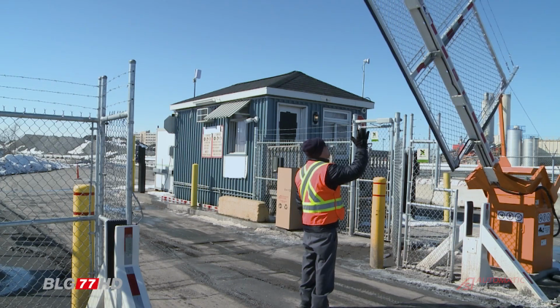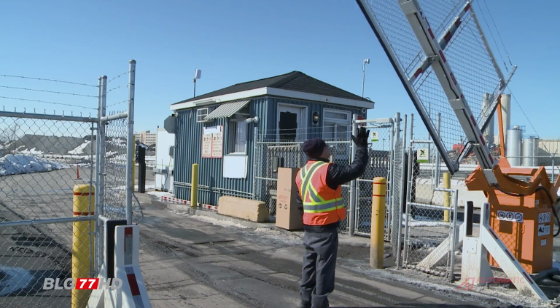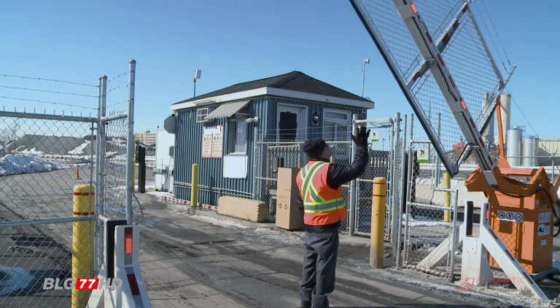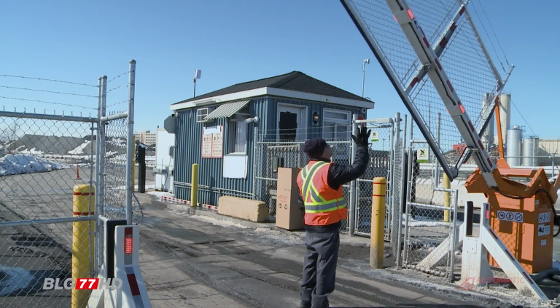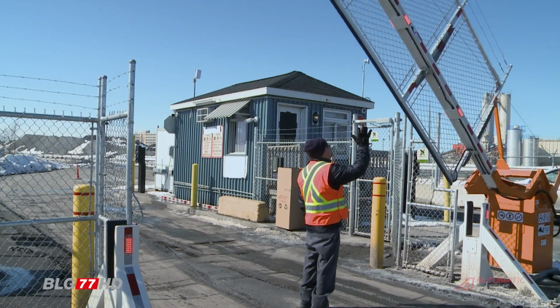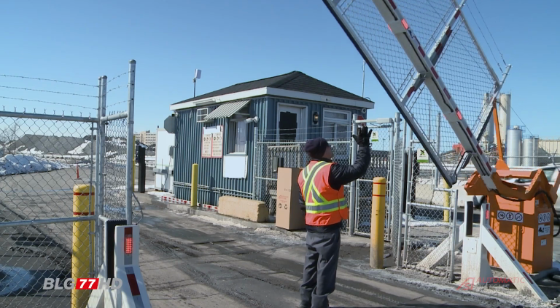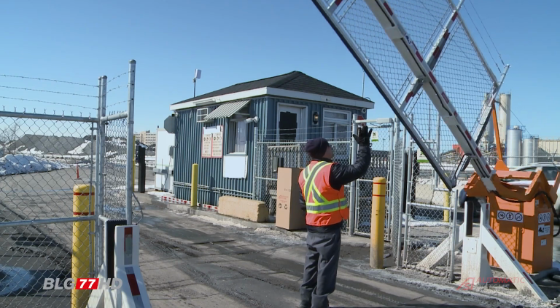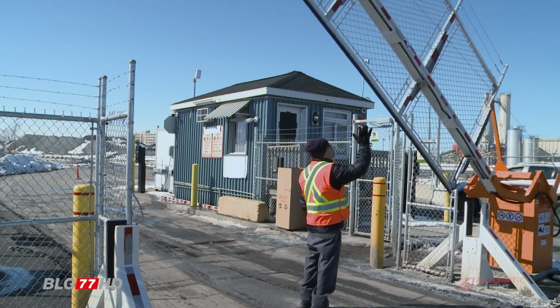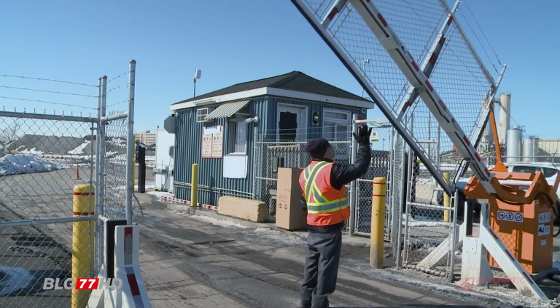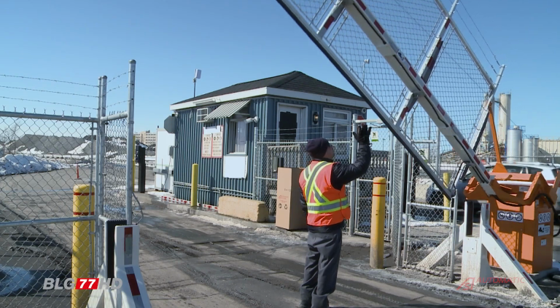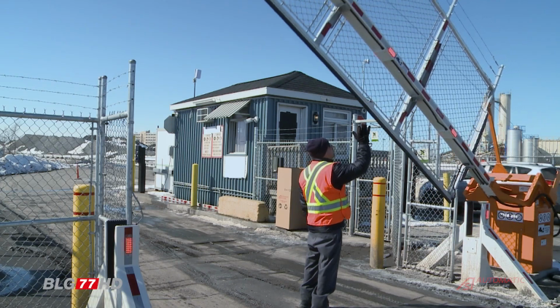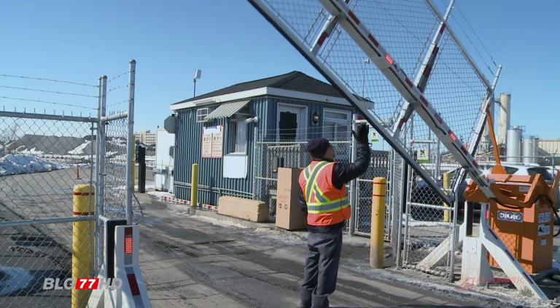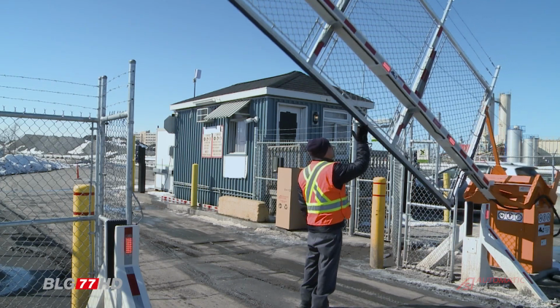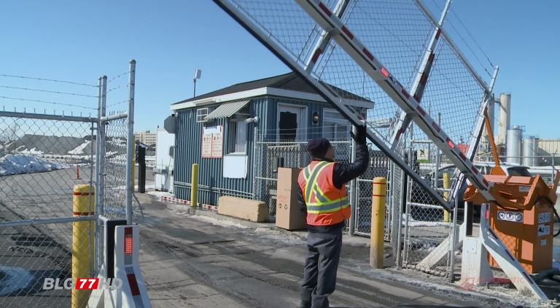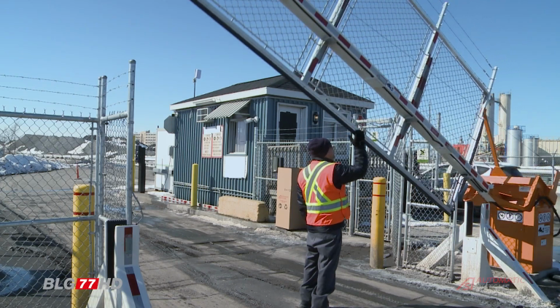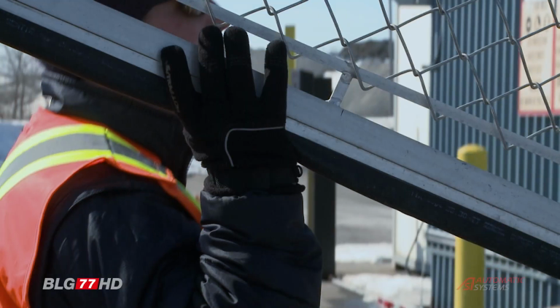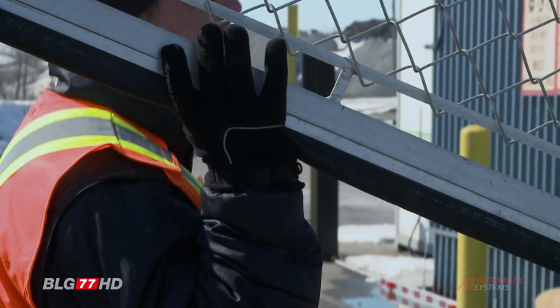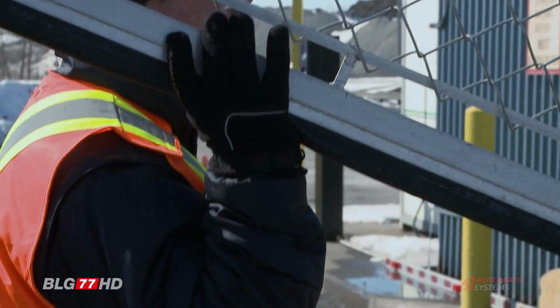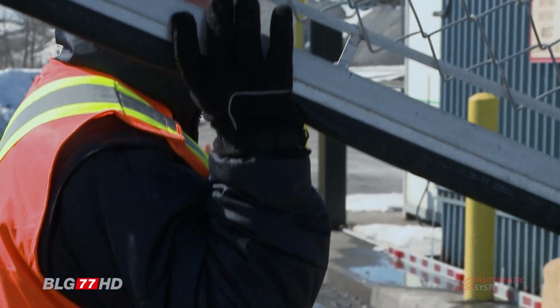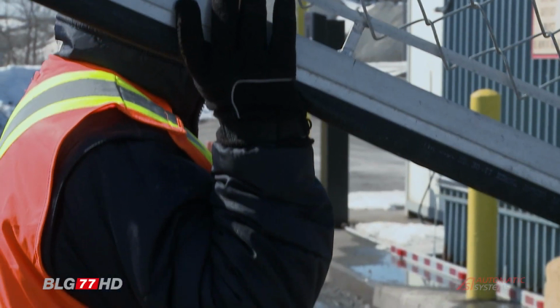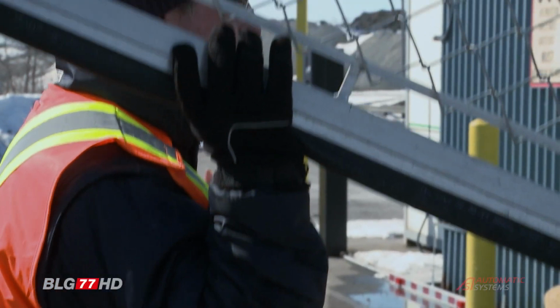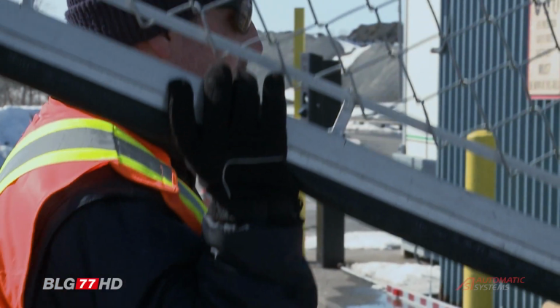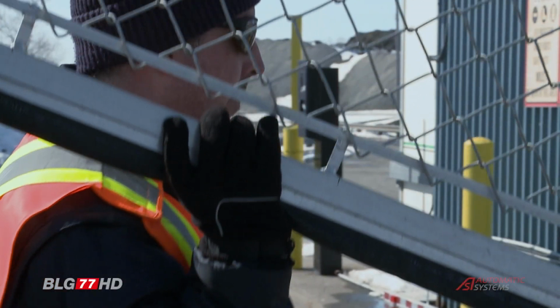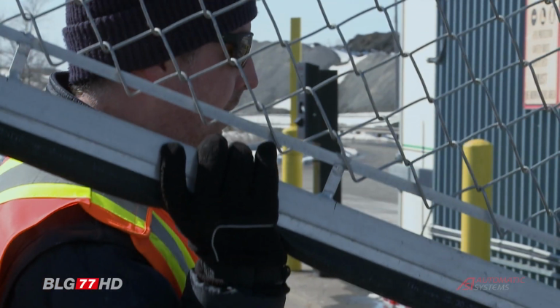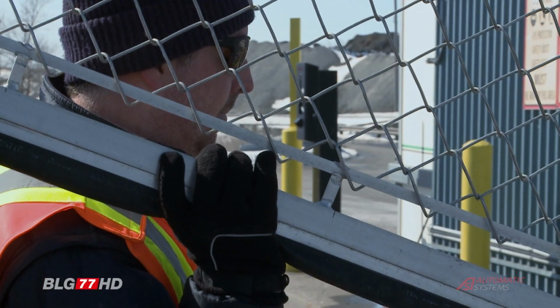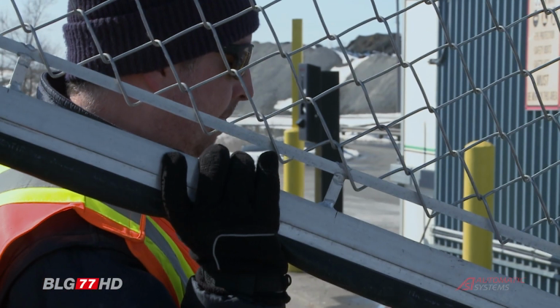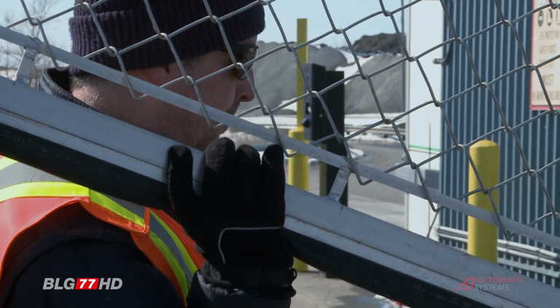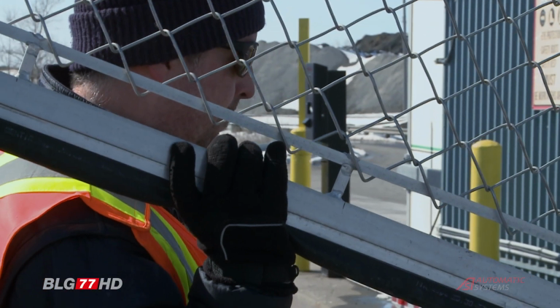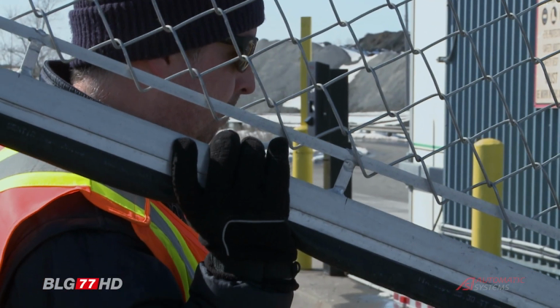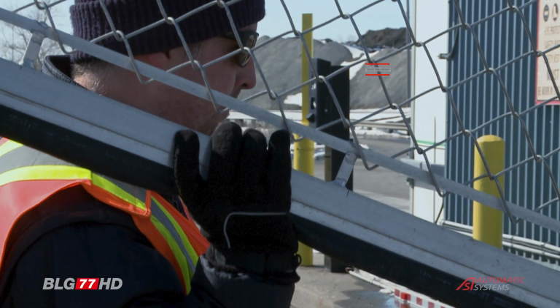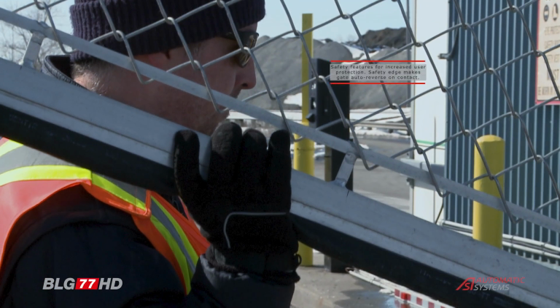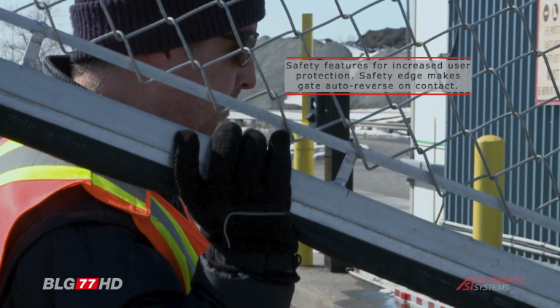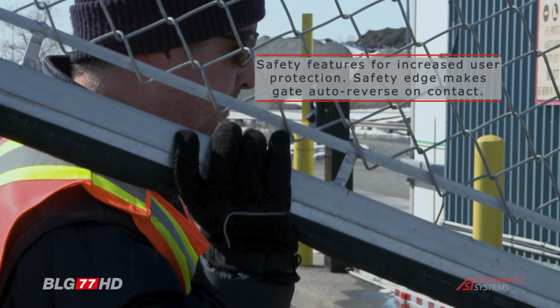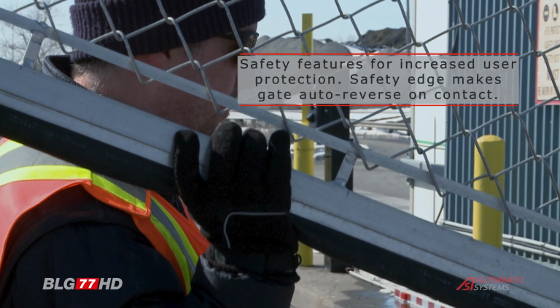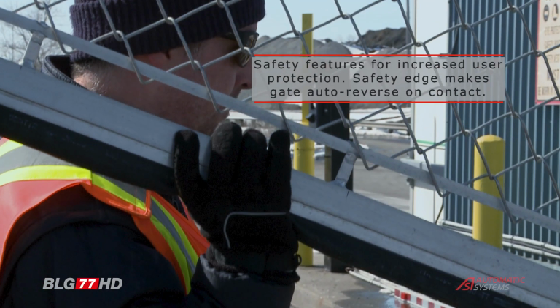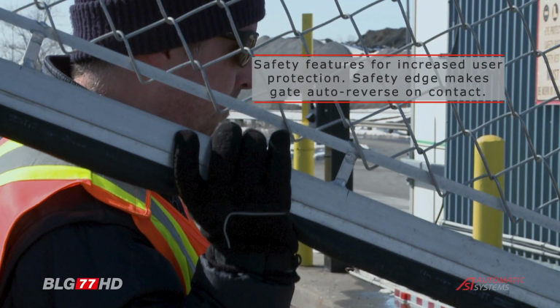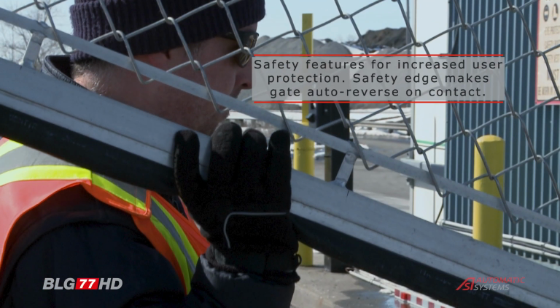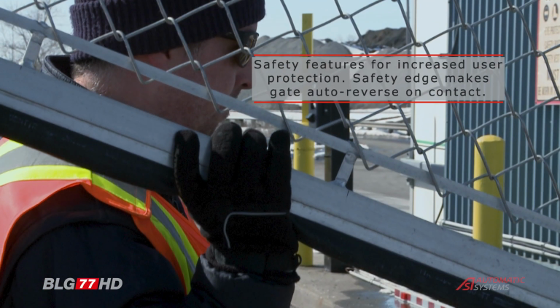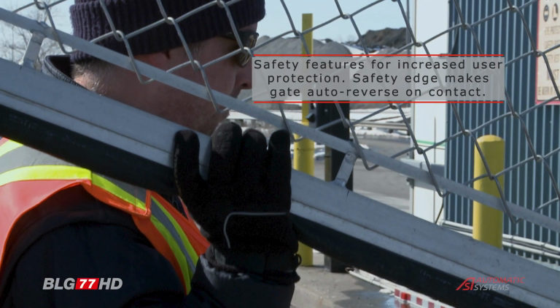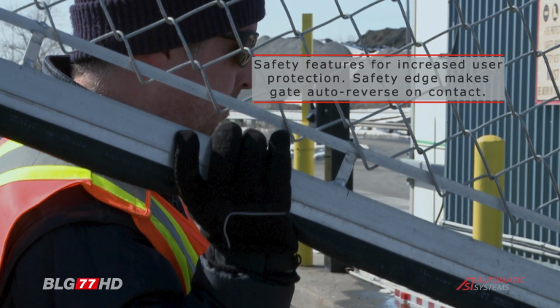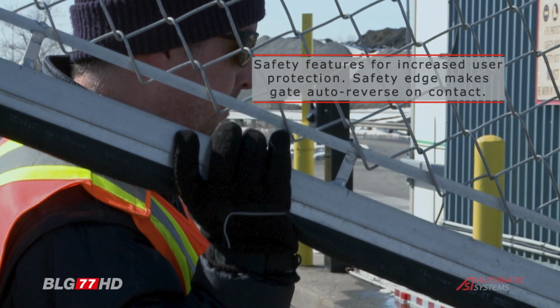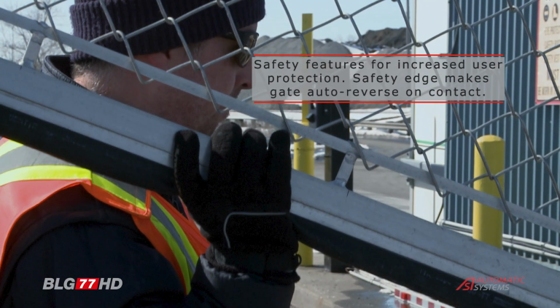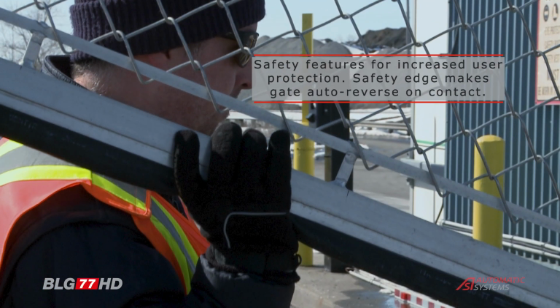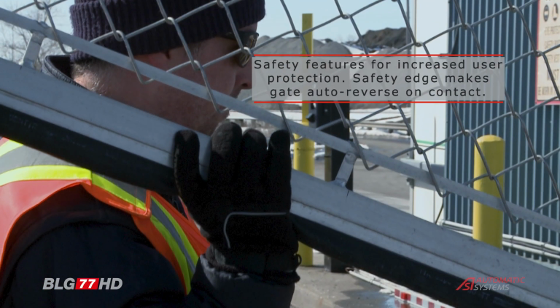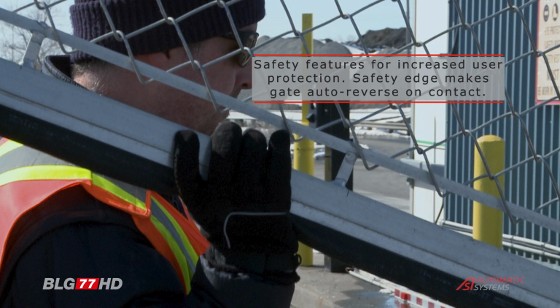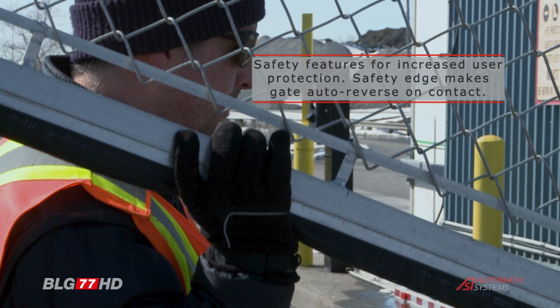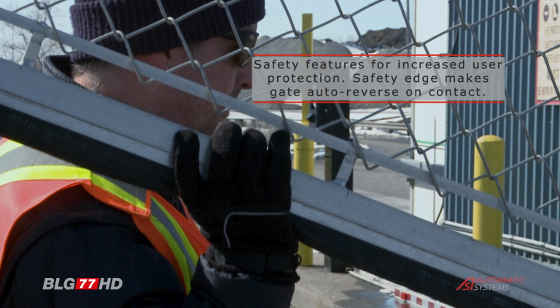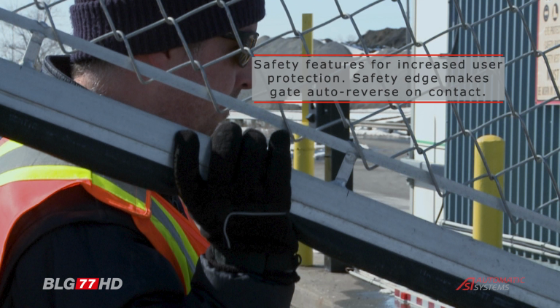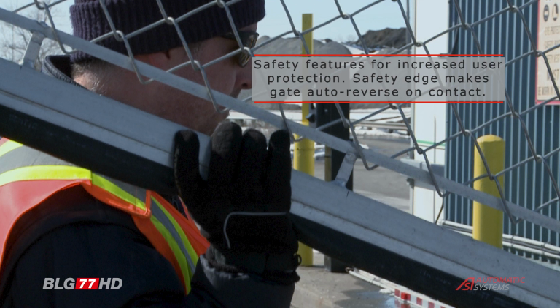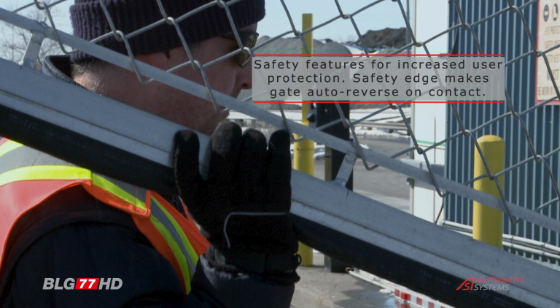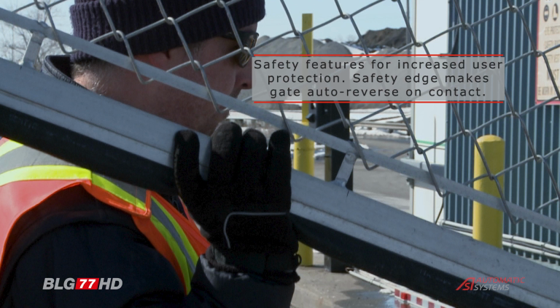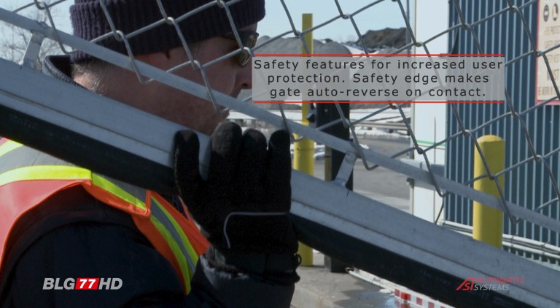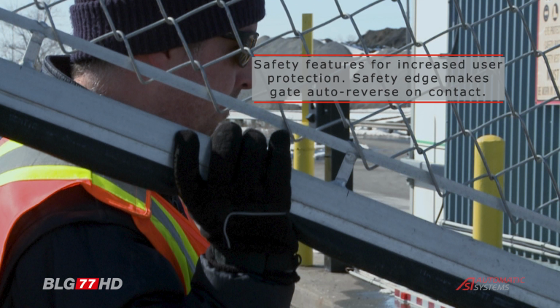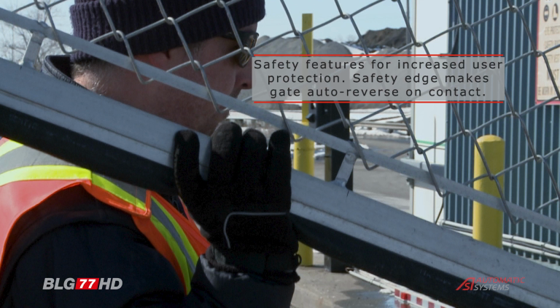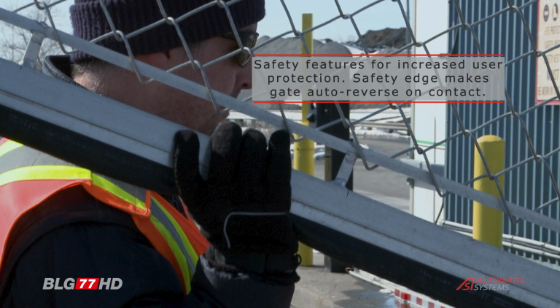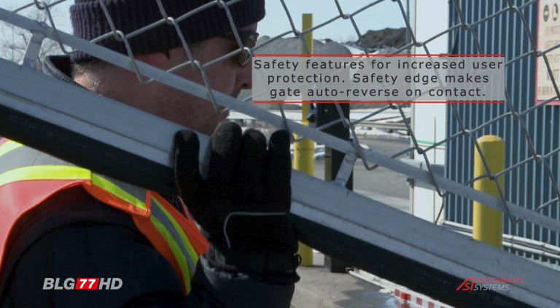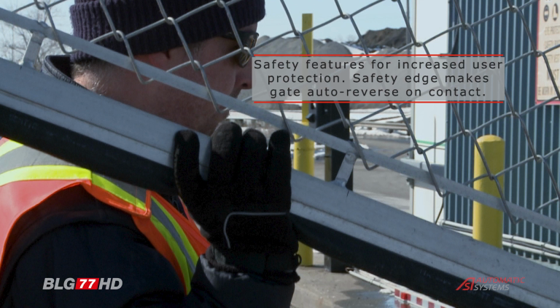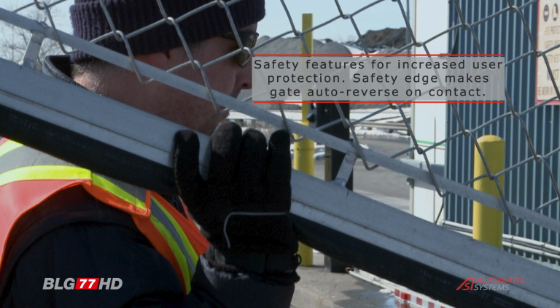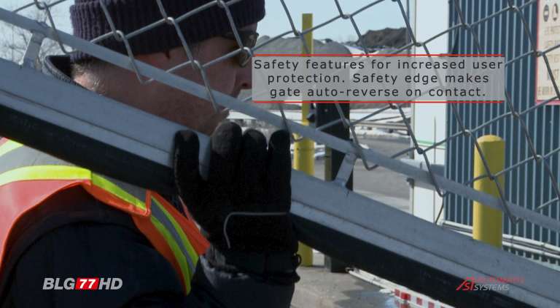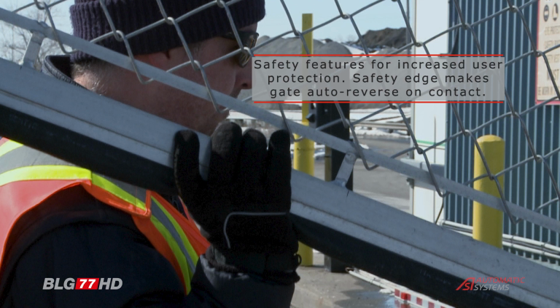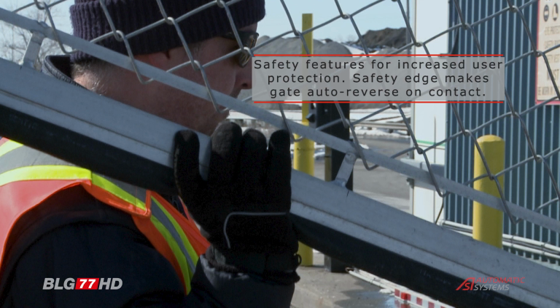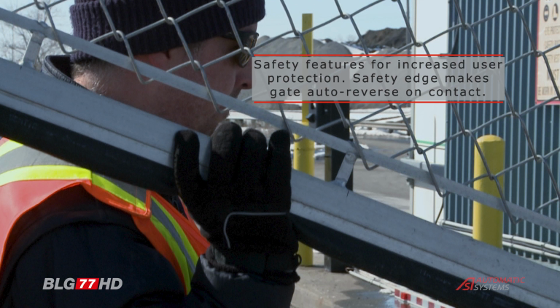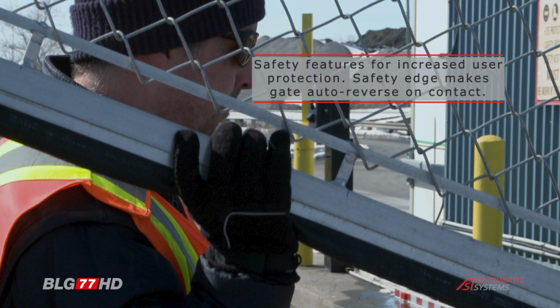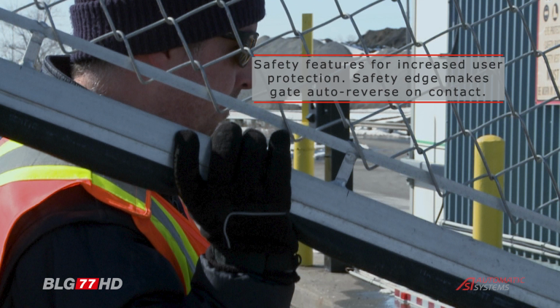If an unwanted gate closure occurs, the gate barrier is equipped with a safety sensor that ensures it will auto-reverse, preventing entrapment.